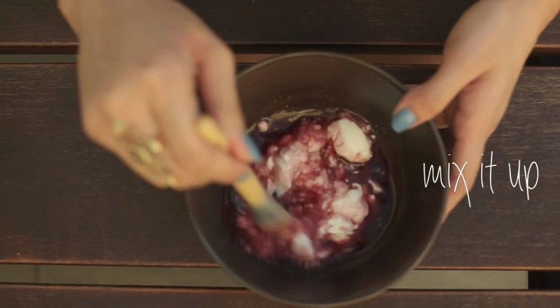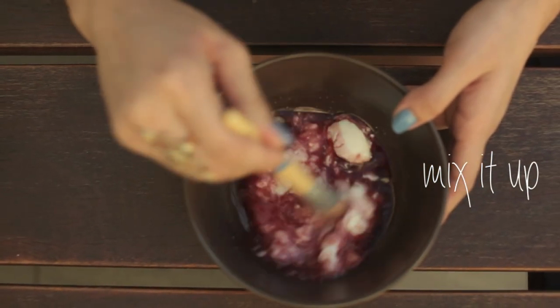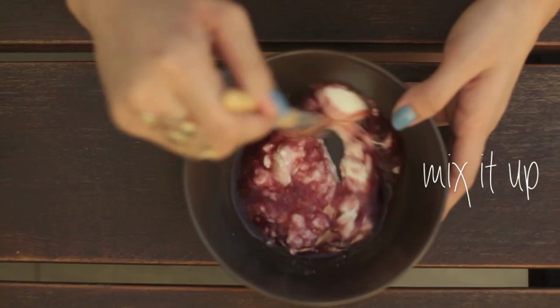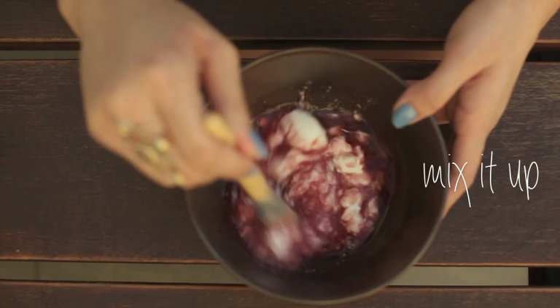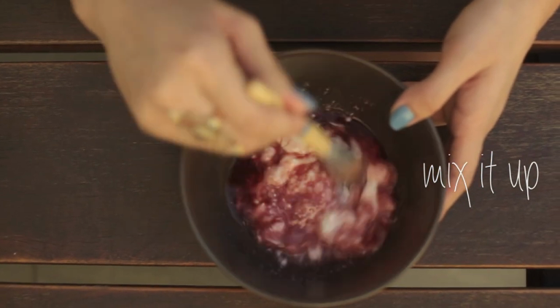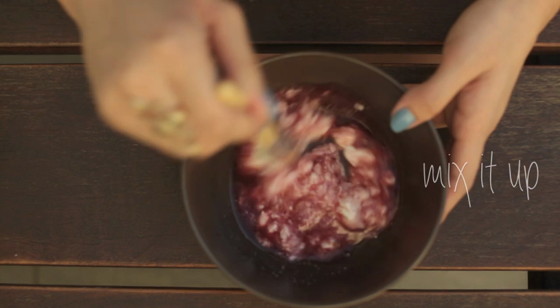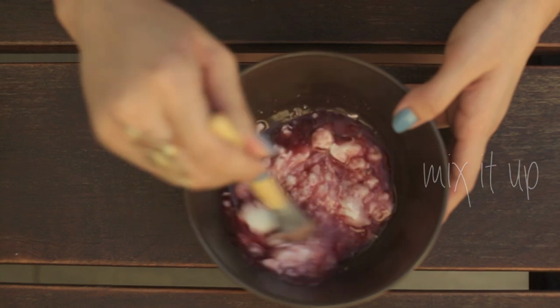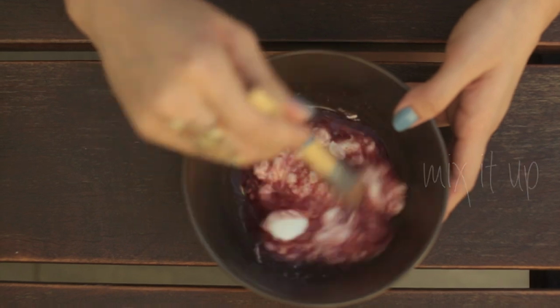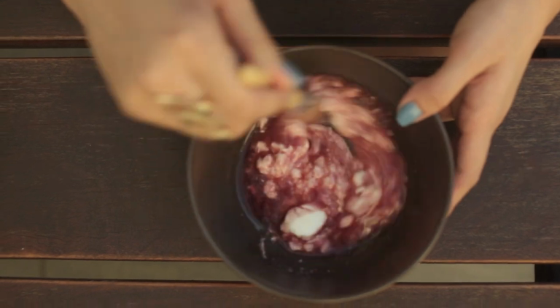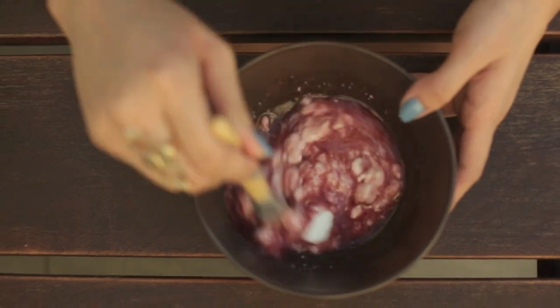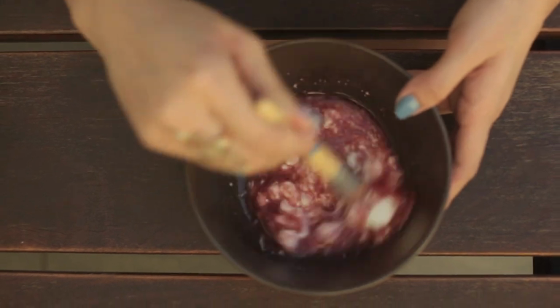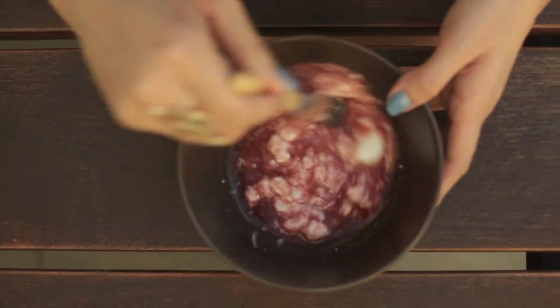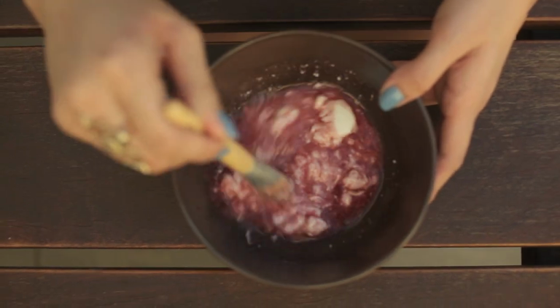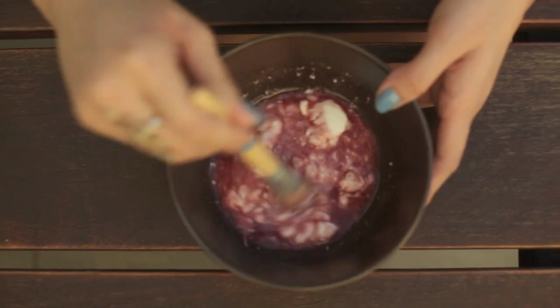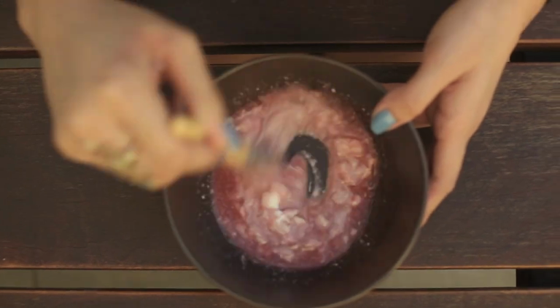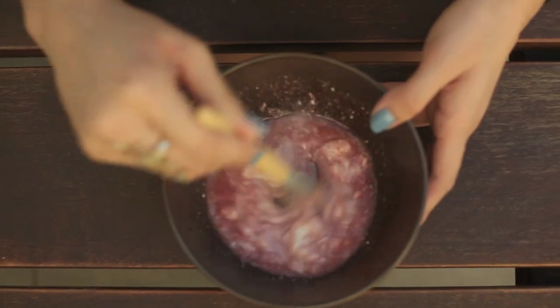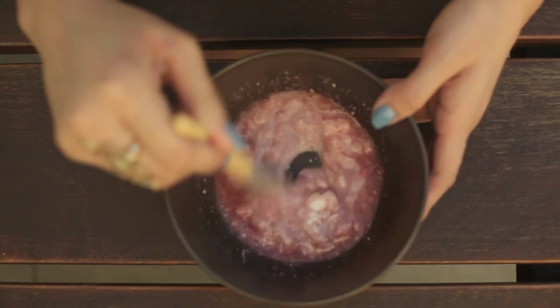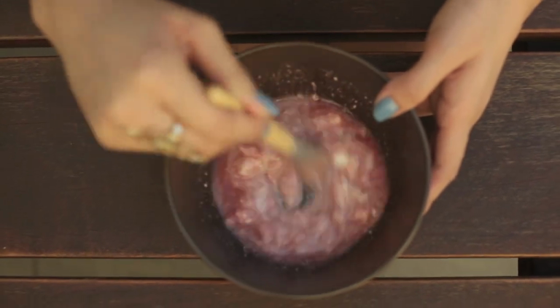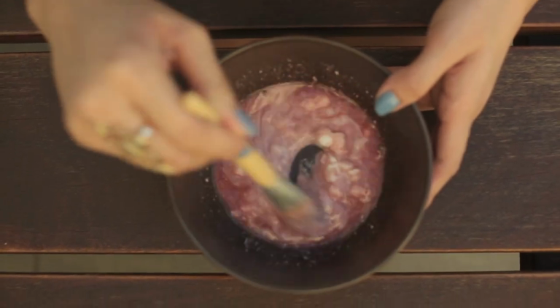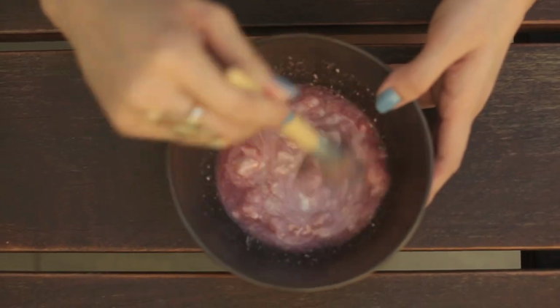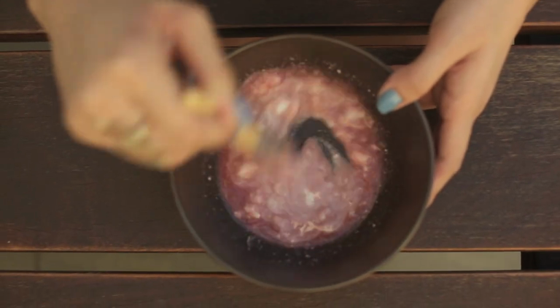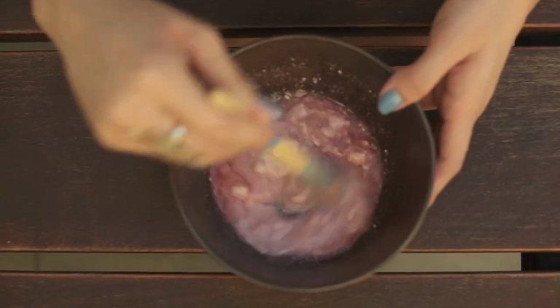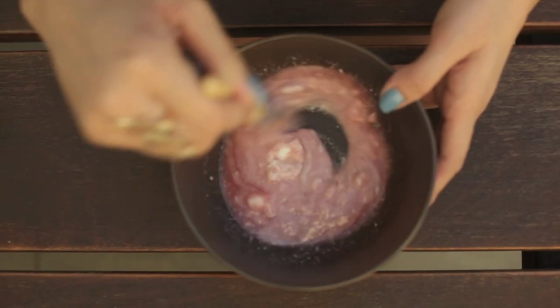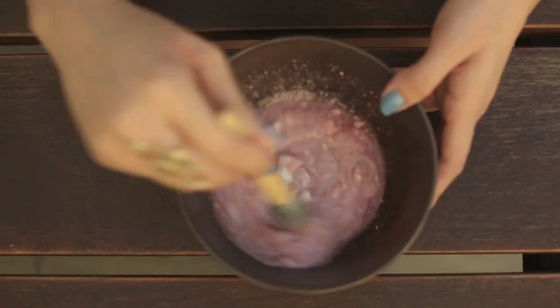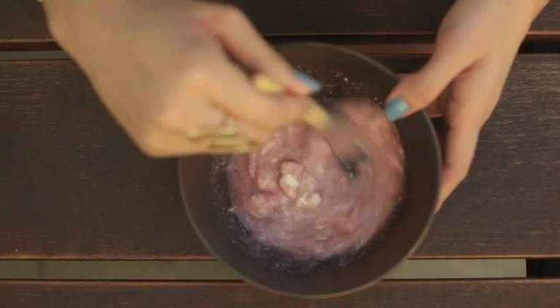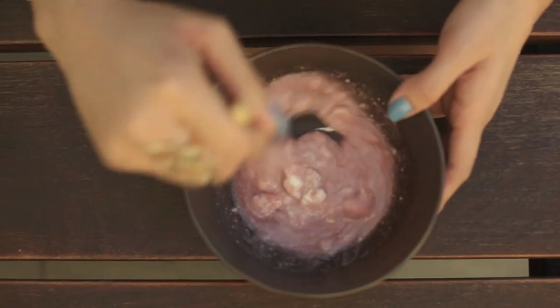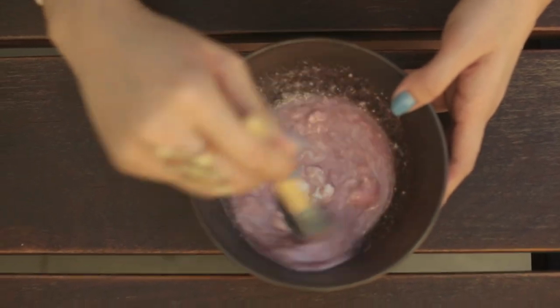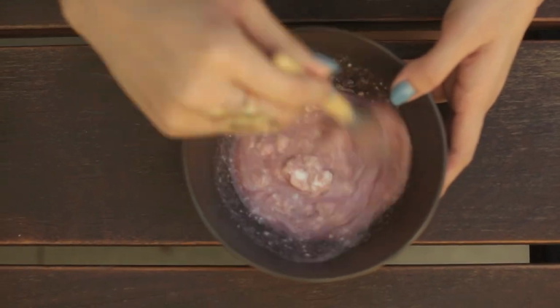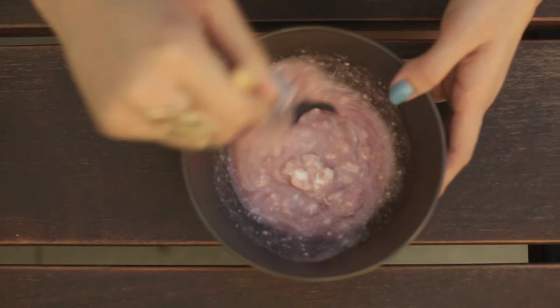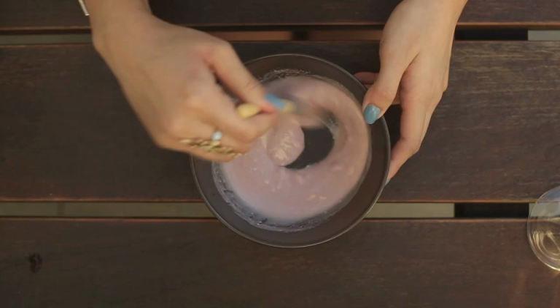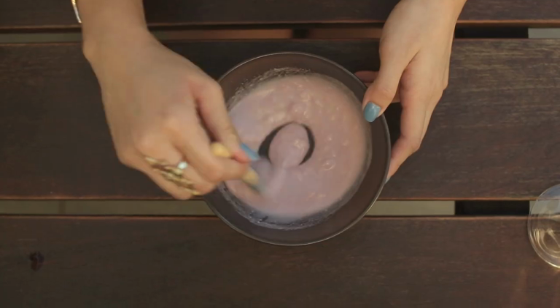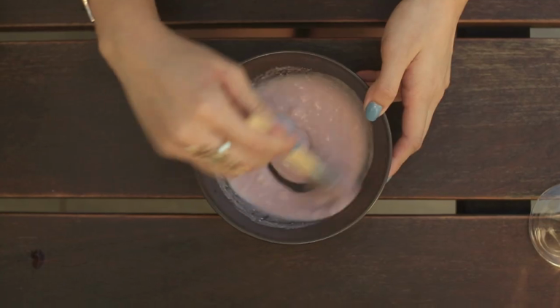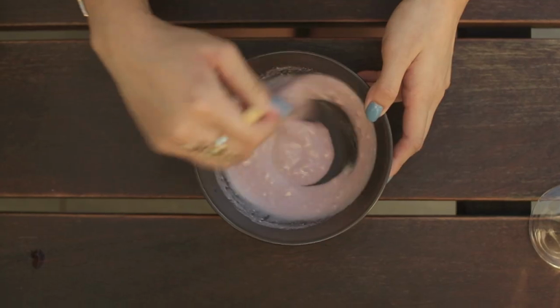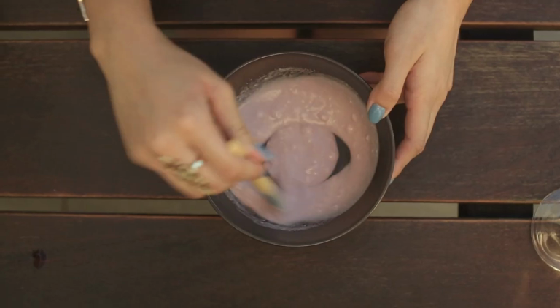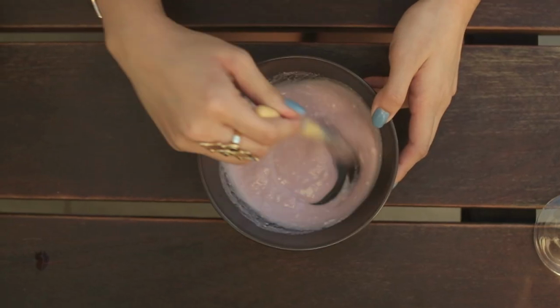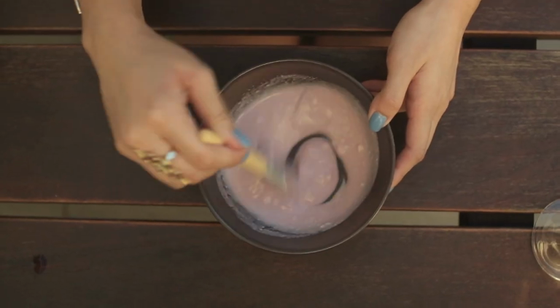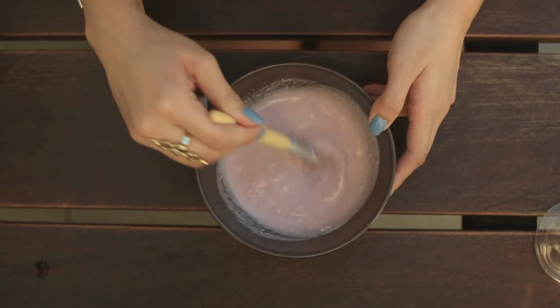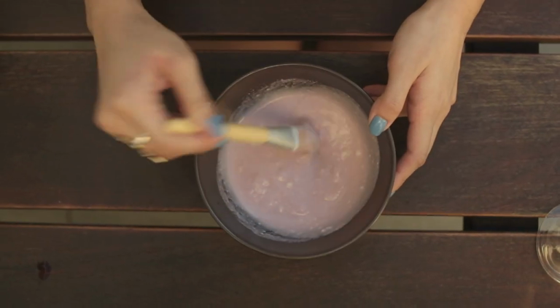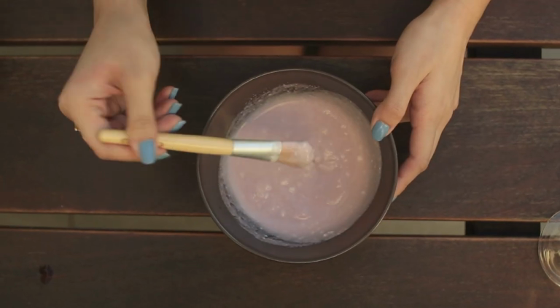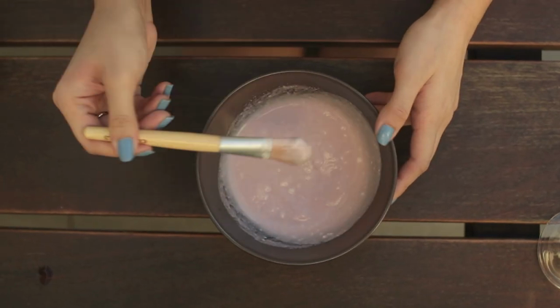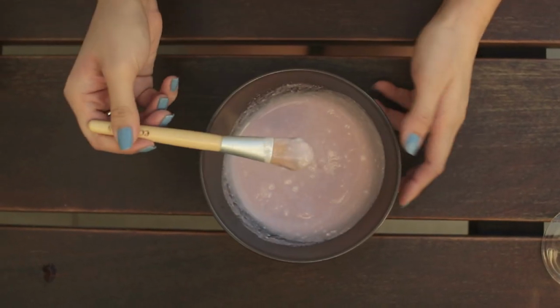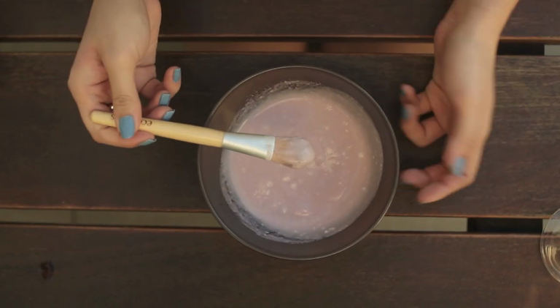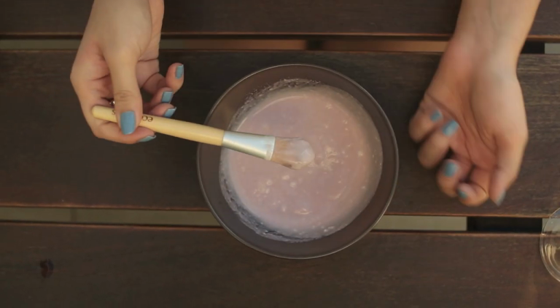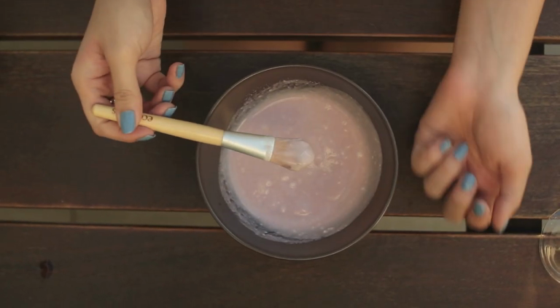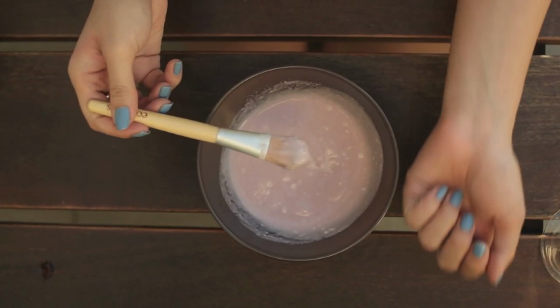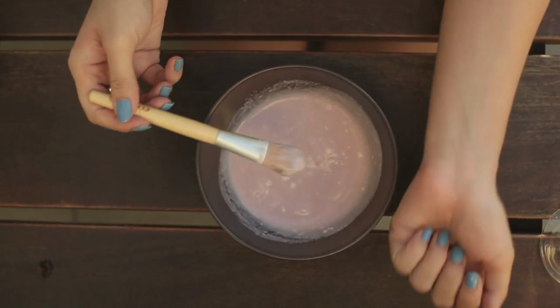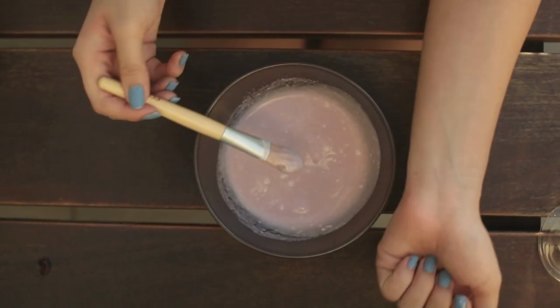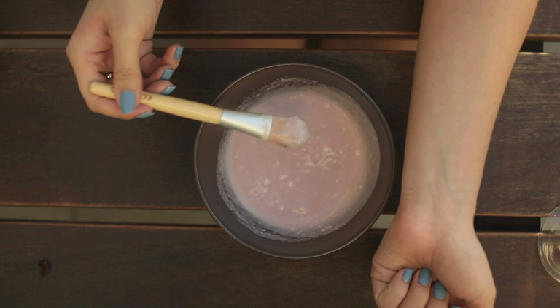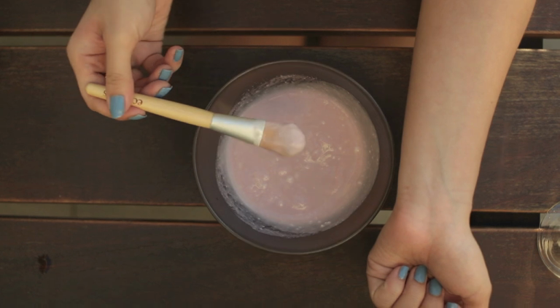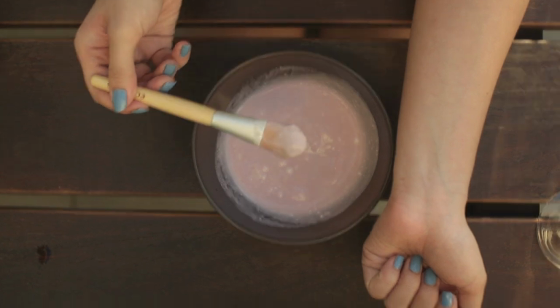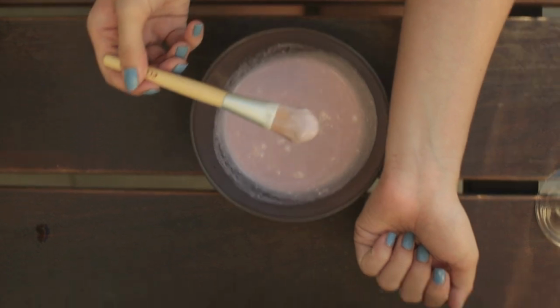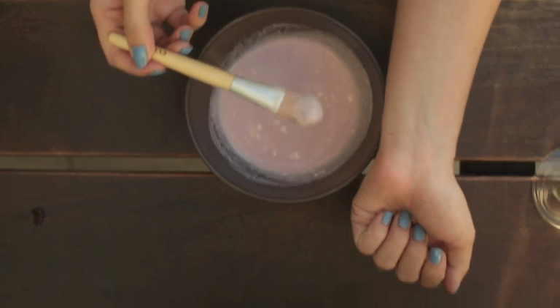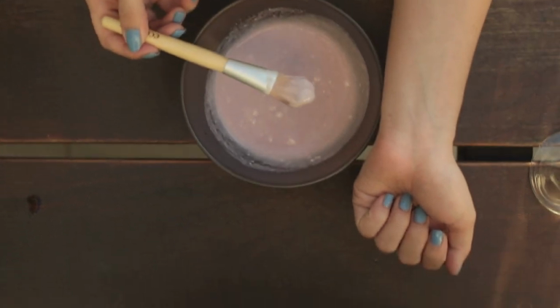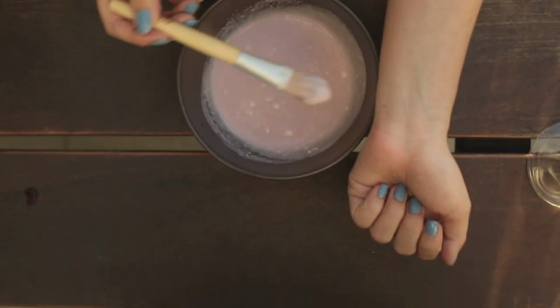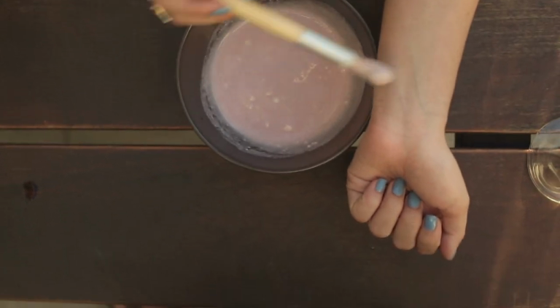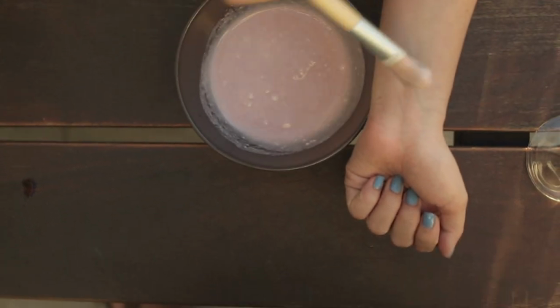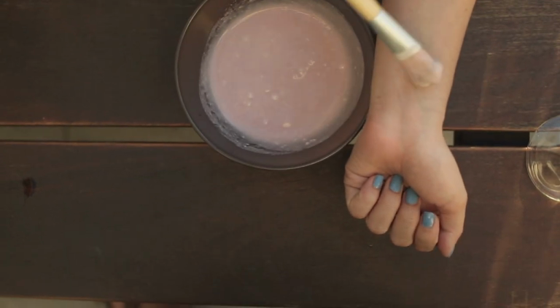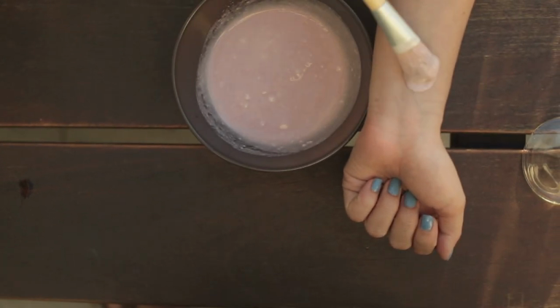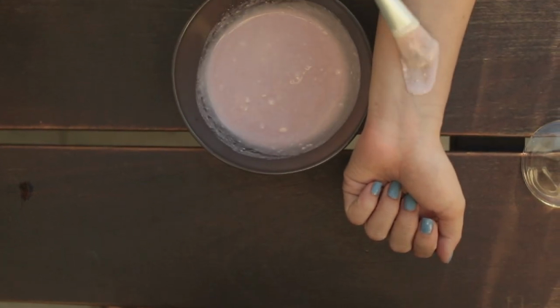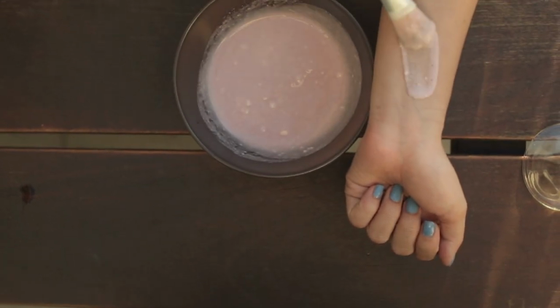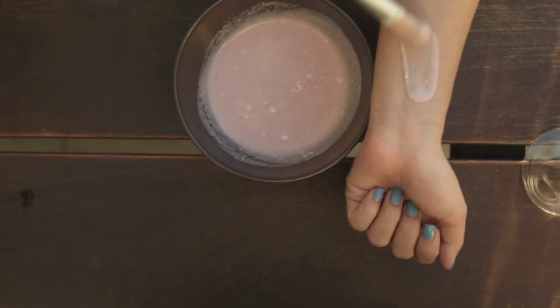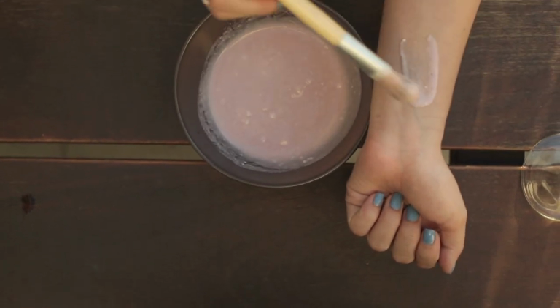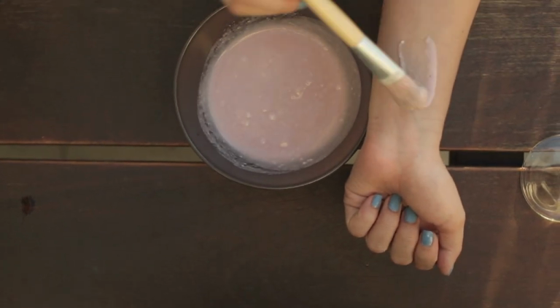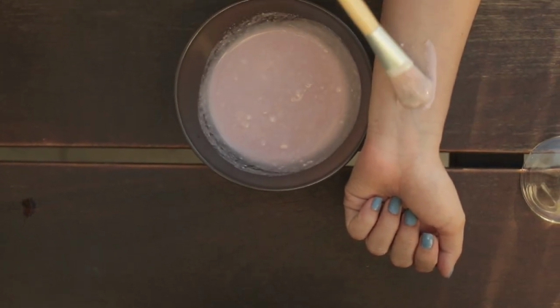If you need your skin to be hydrated and repaired, this is the mask for you. Make sure it's mixed well until you get a consistency like this.